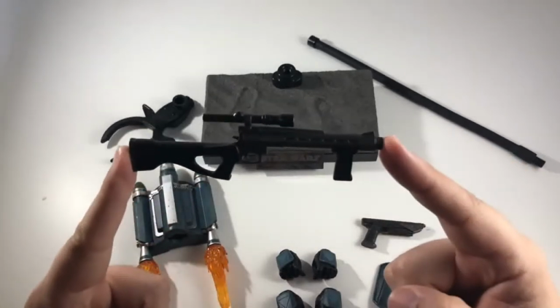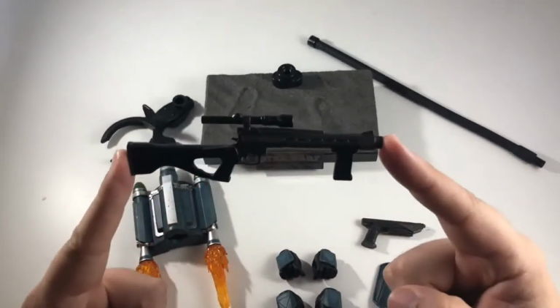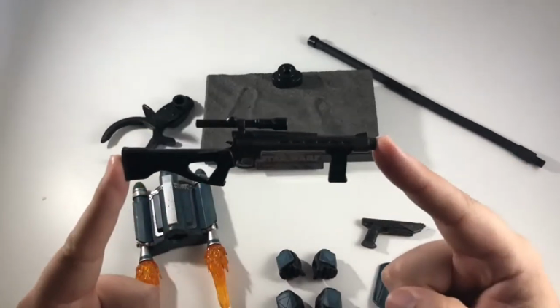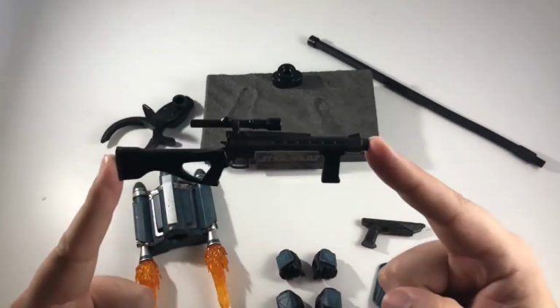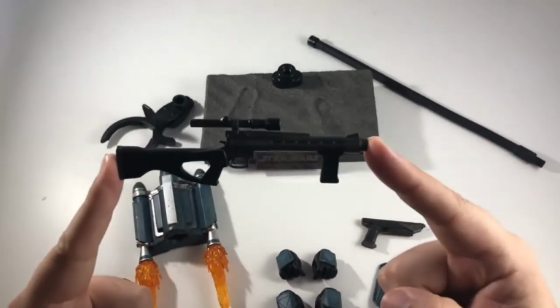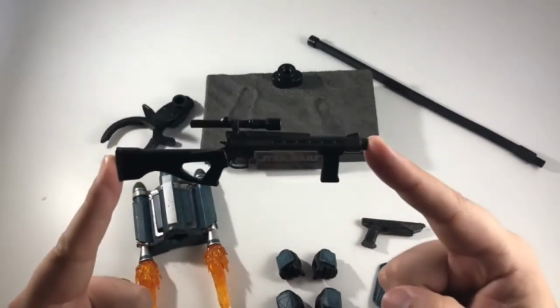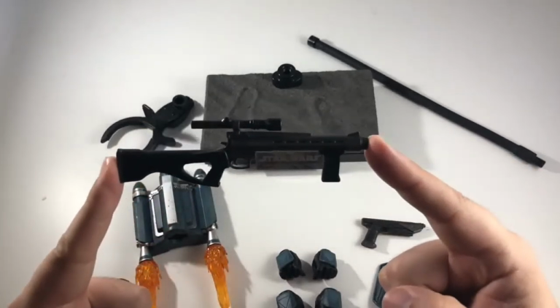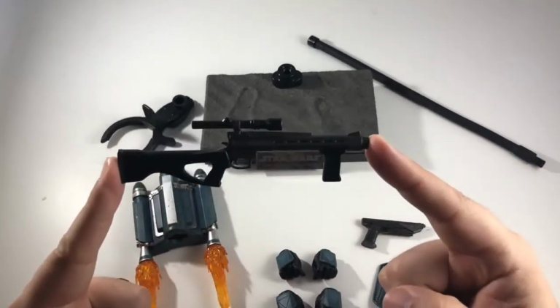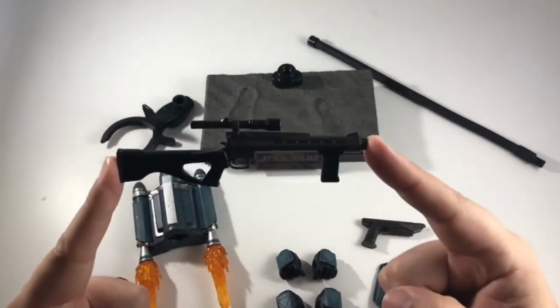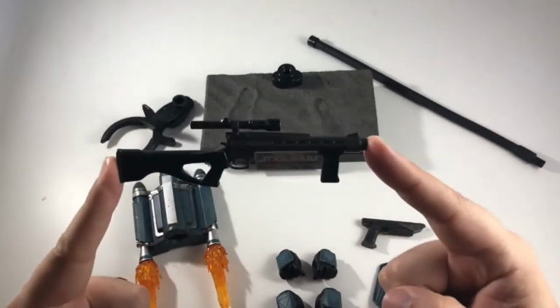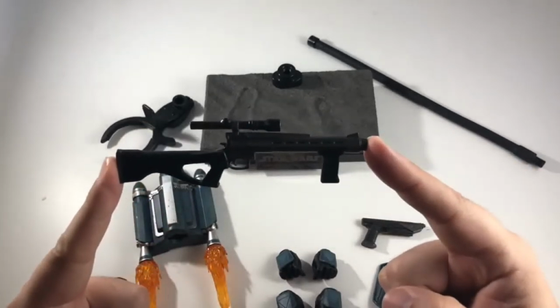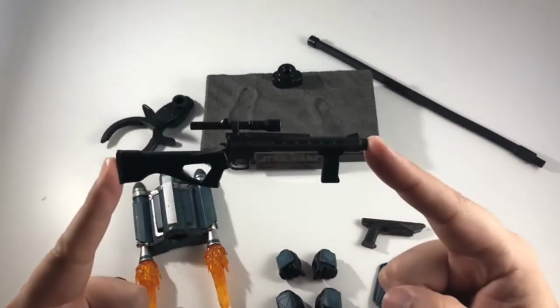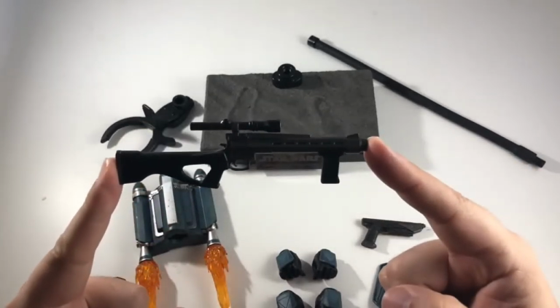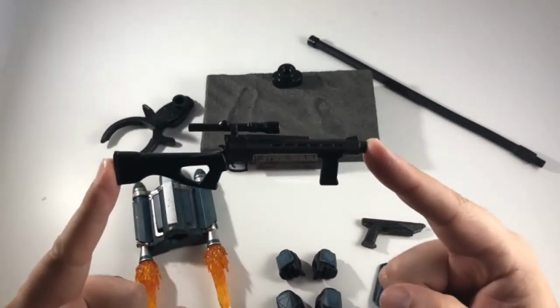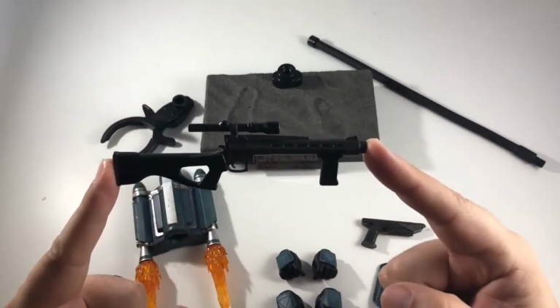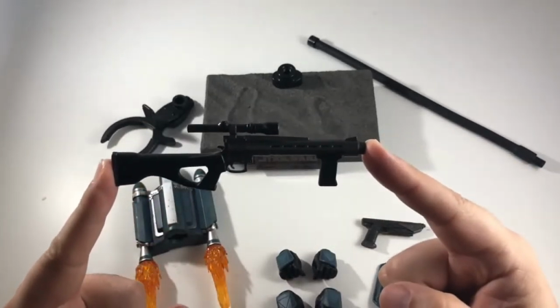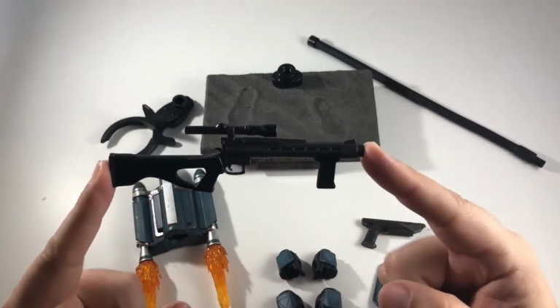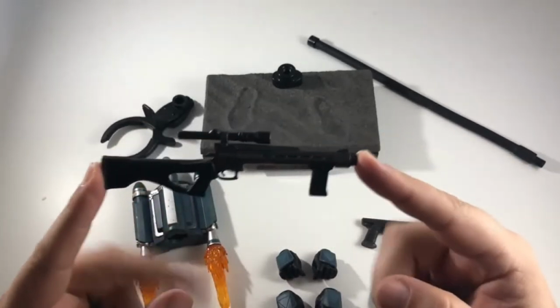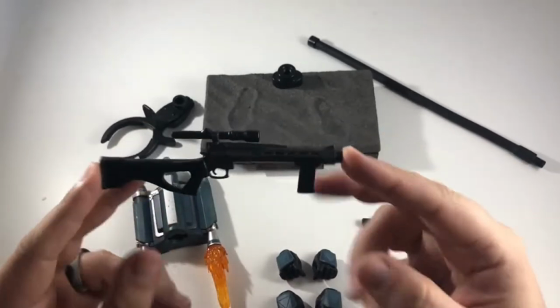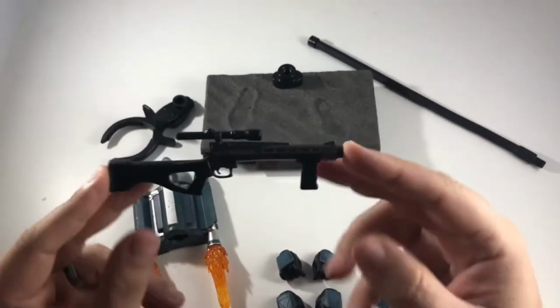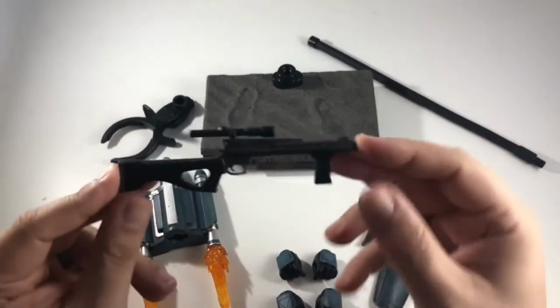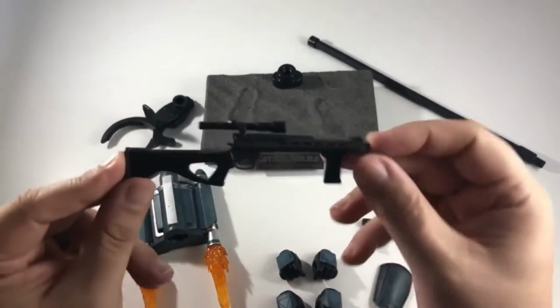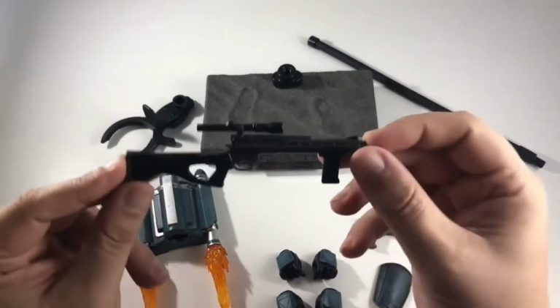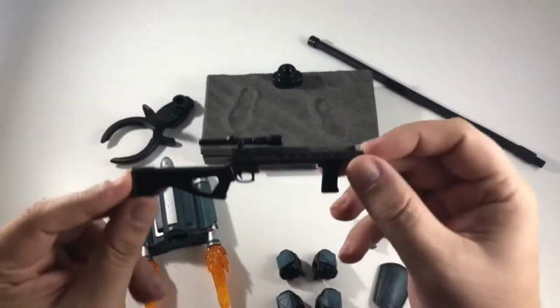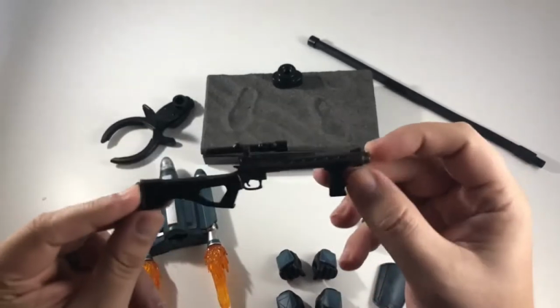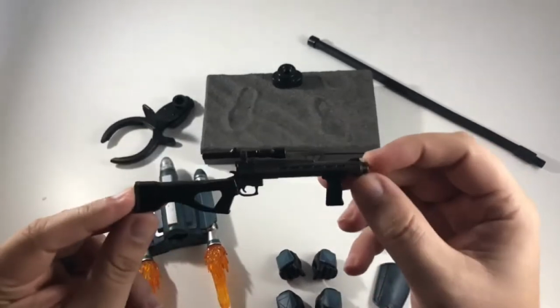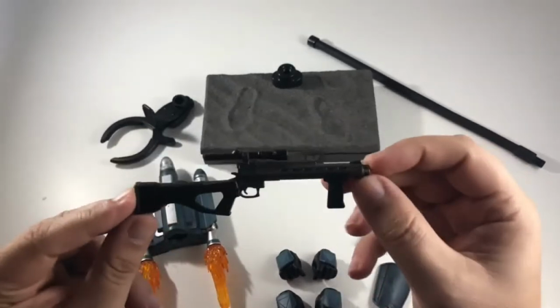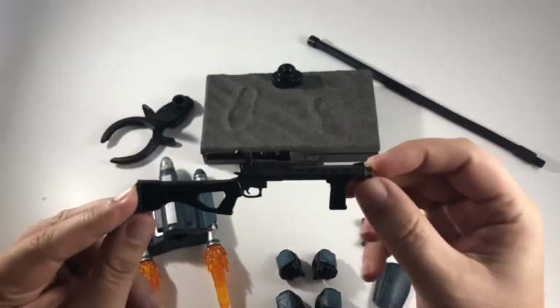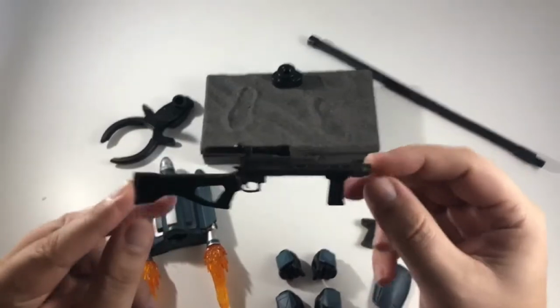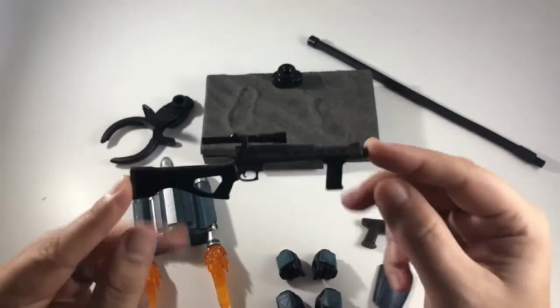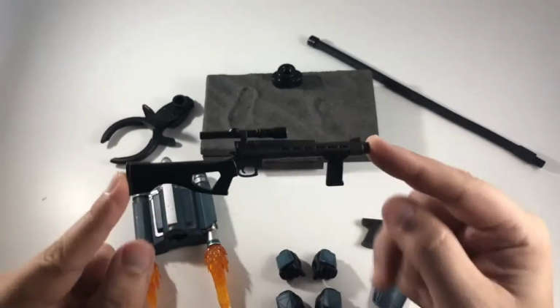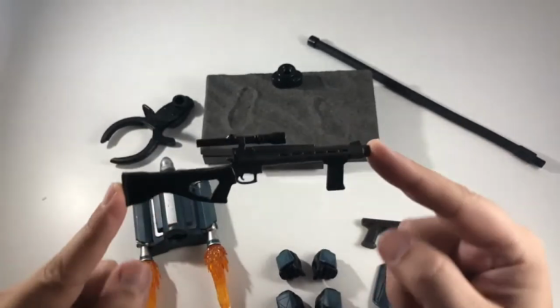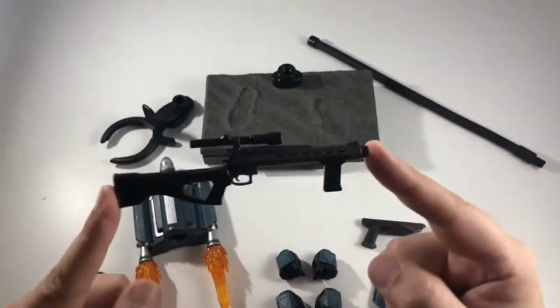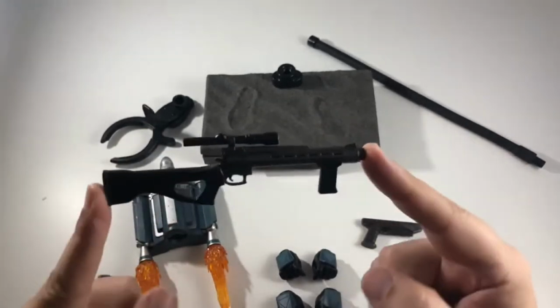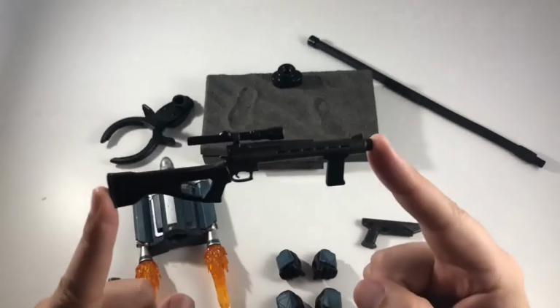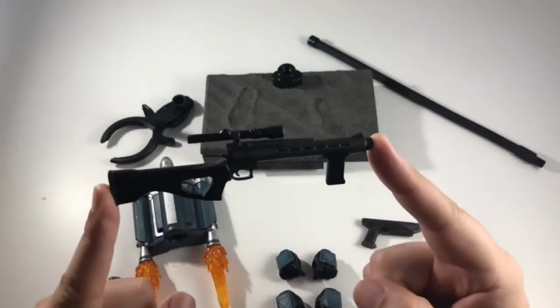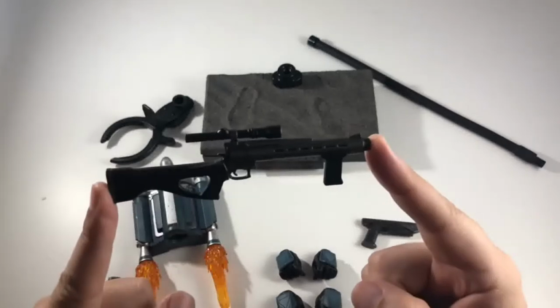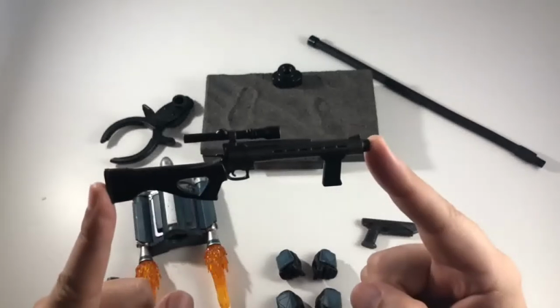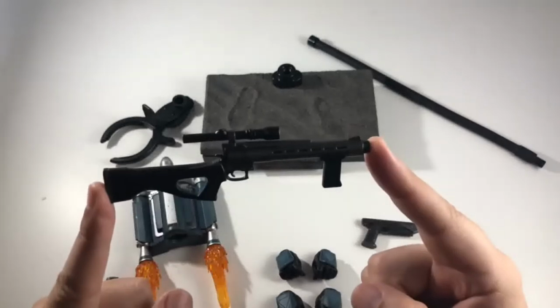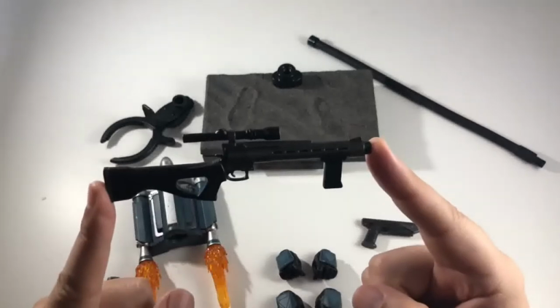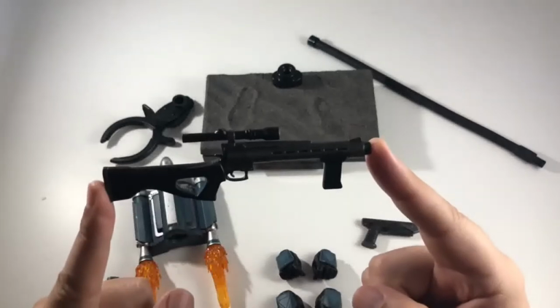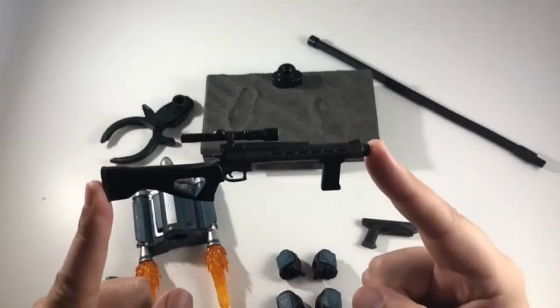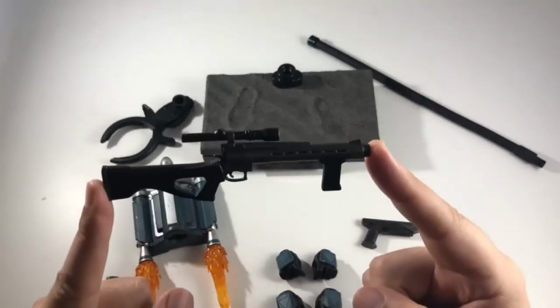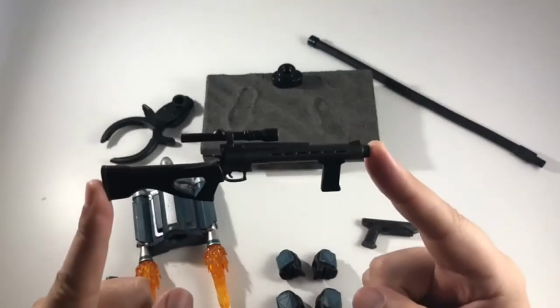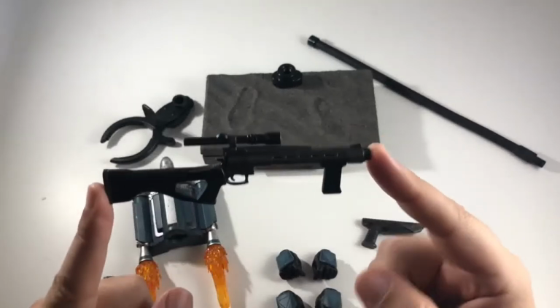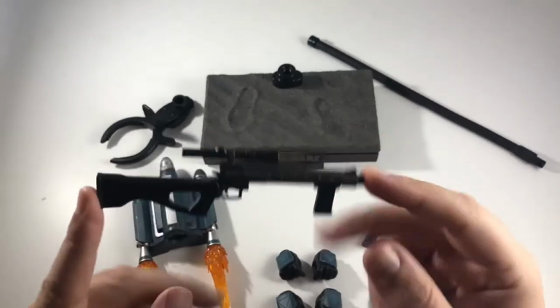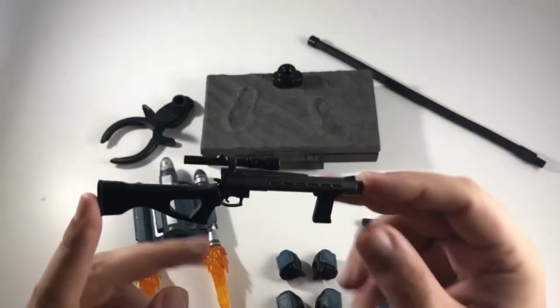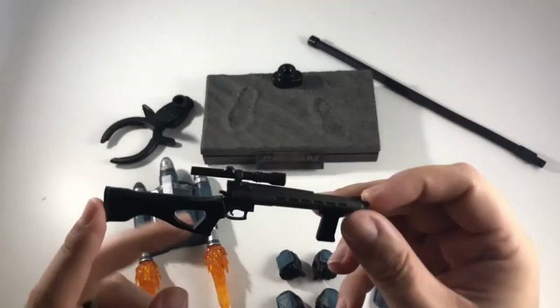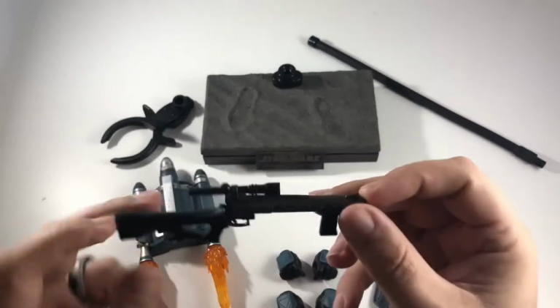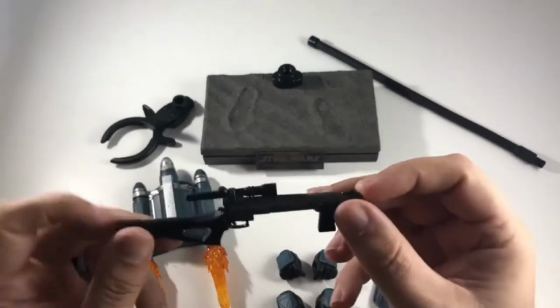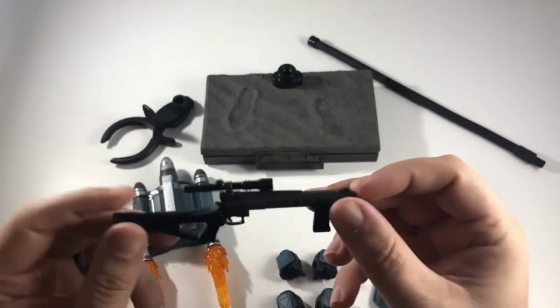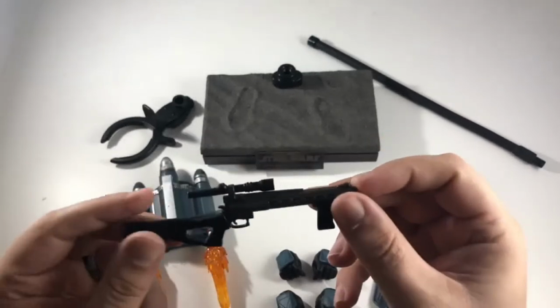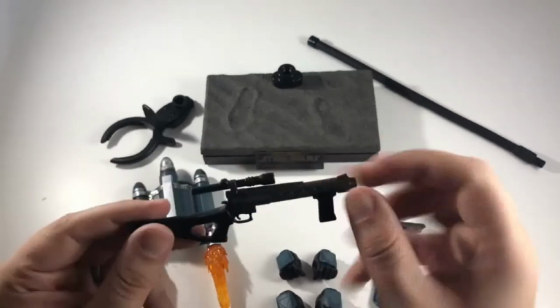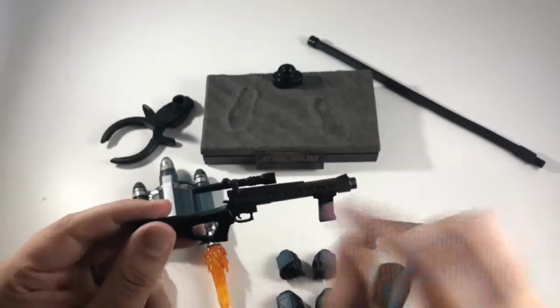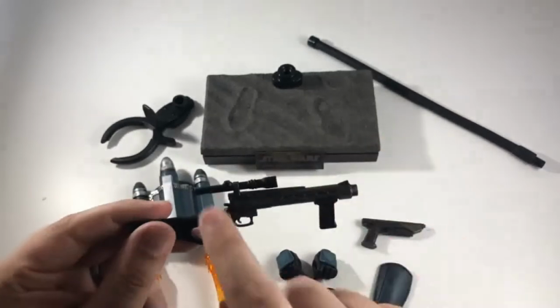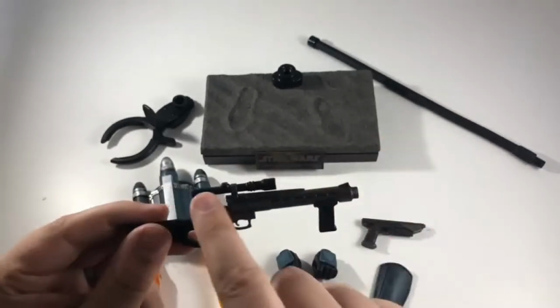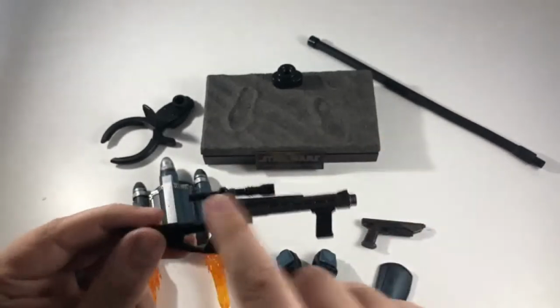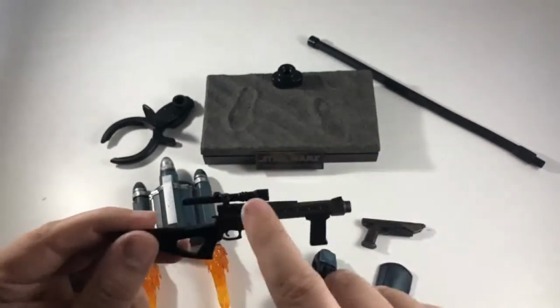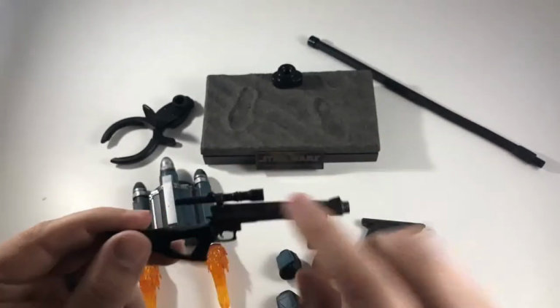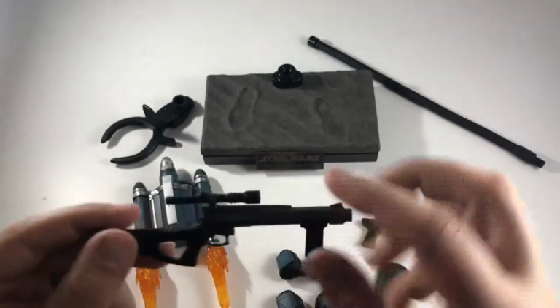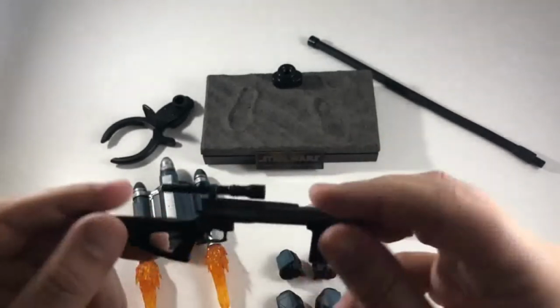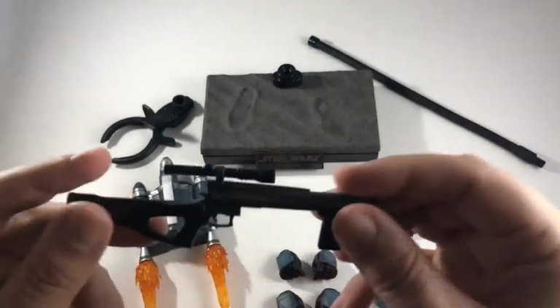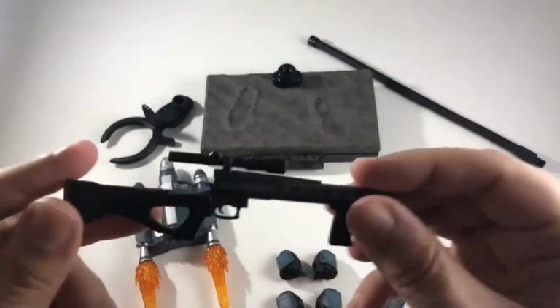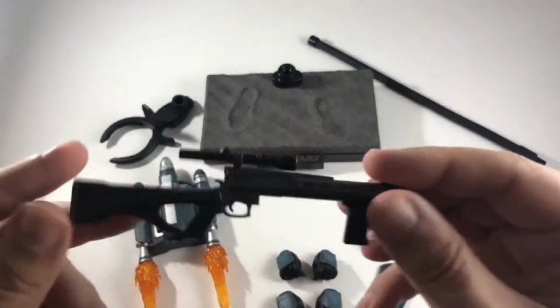He comes with two guns. The first one is more of a blaster rifle — it kind of reminds me of Boba Fett's gun, and it's got a cool scope on the top.